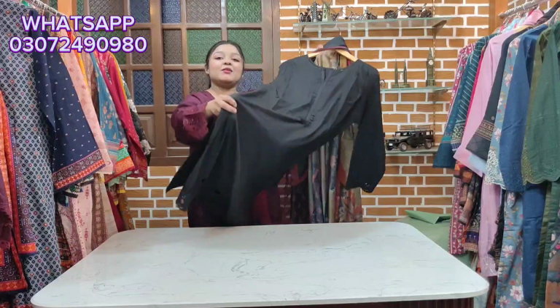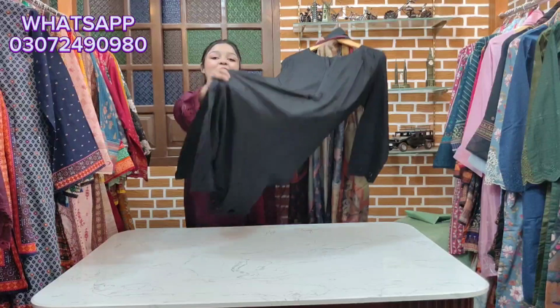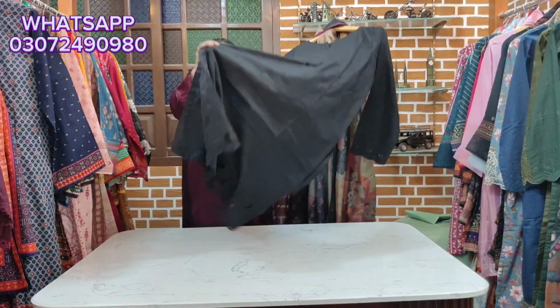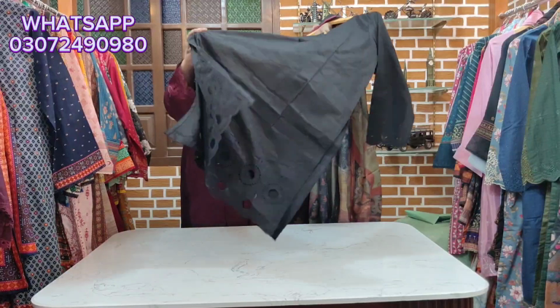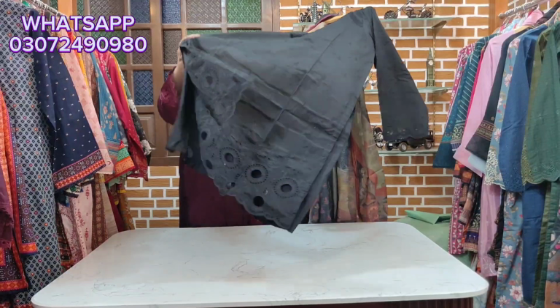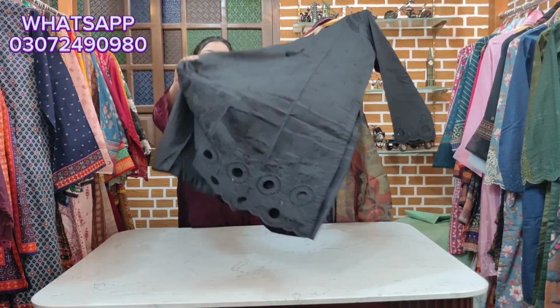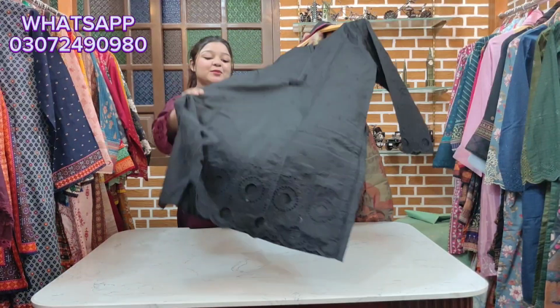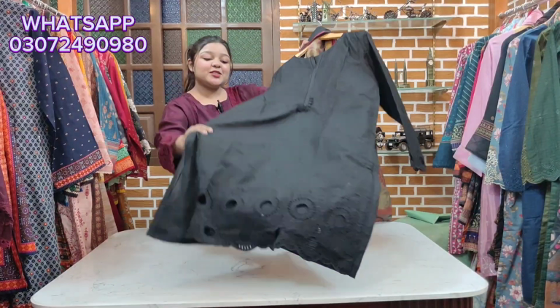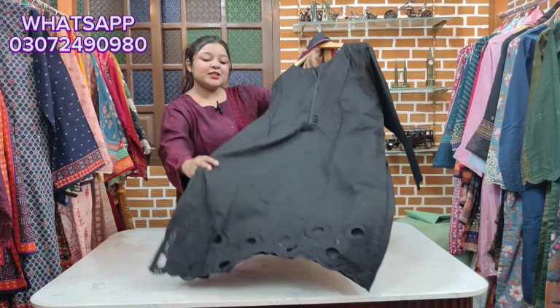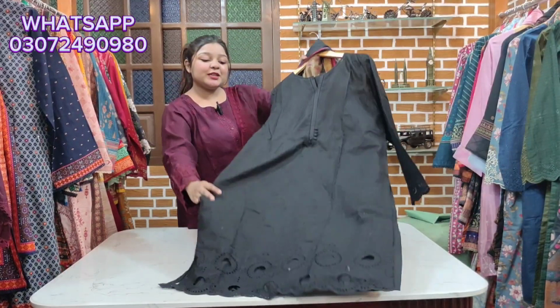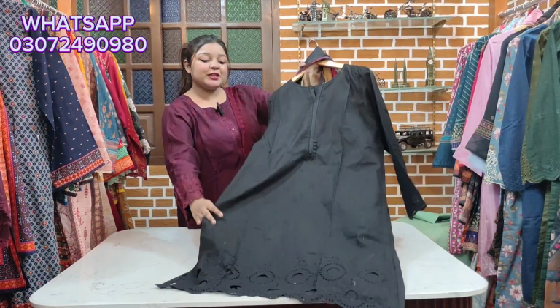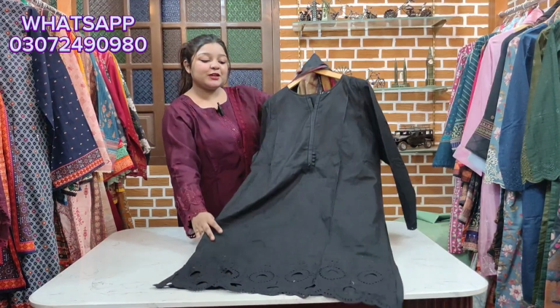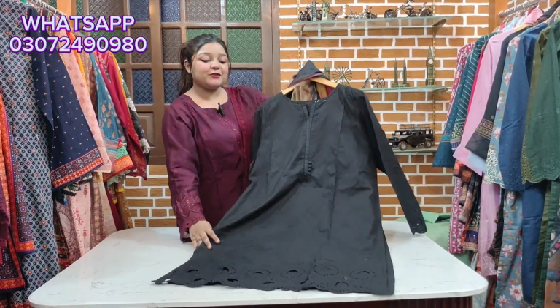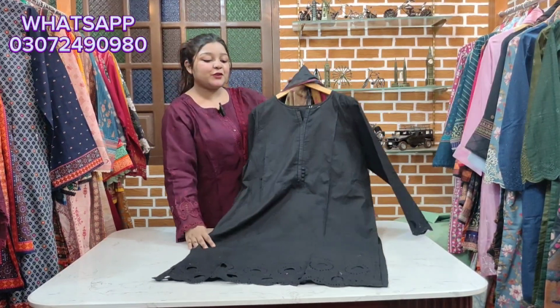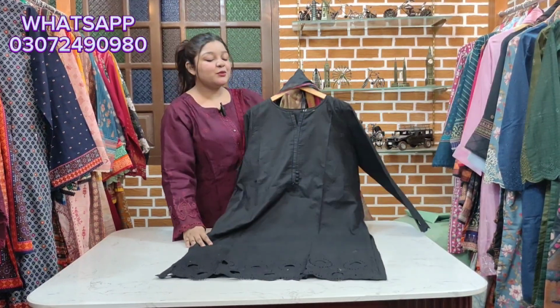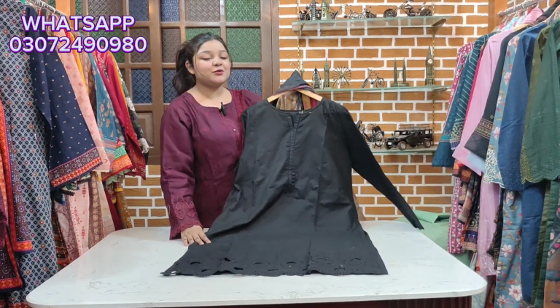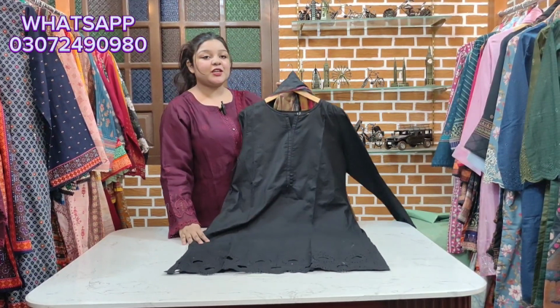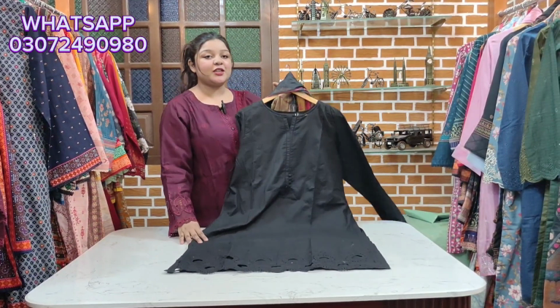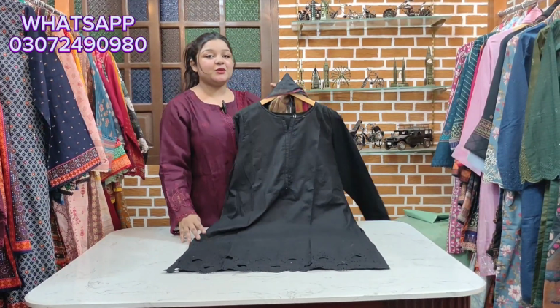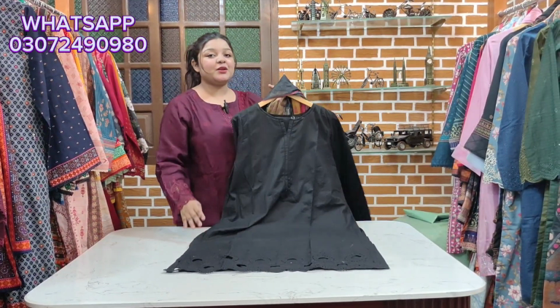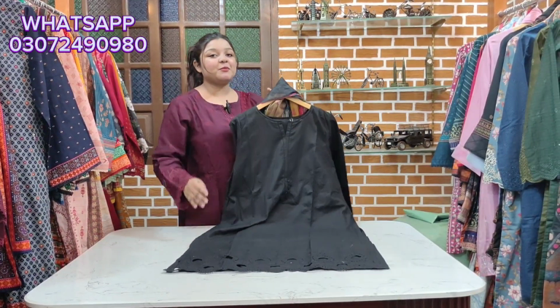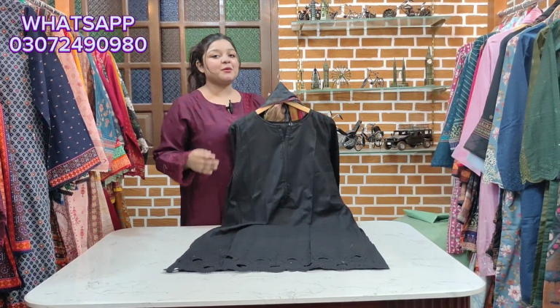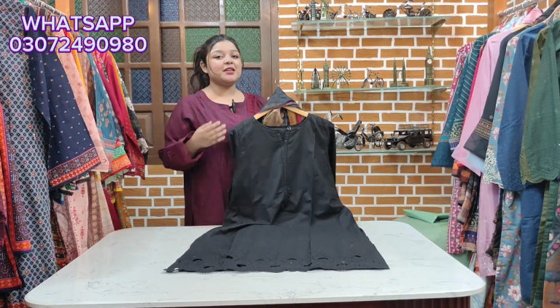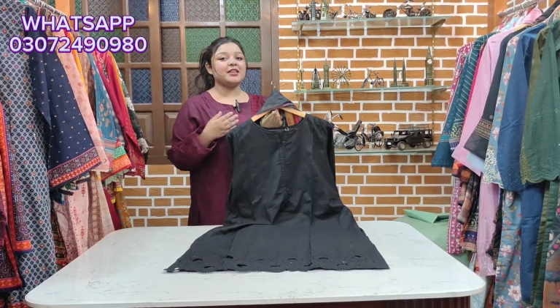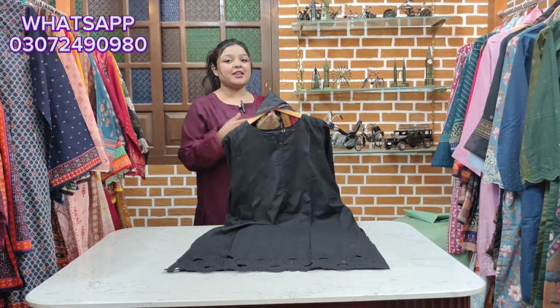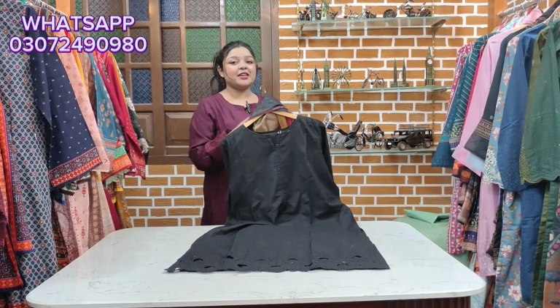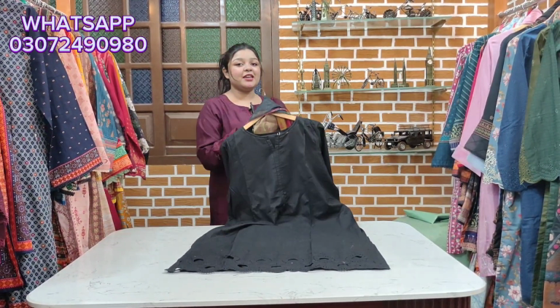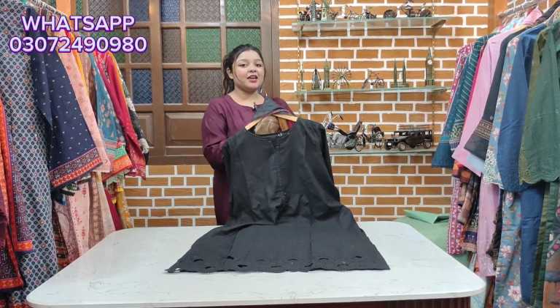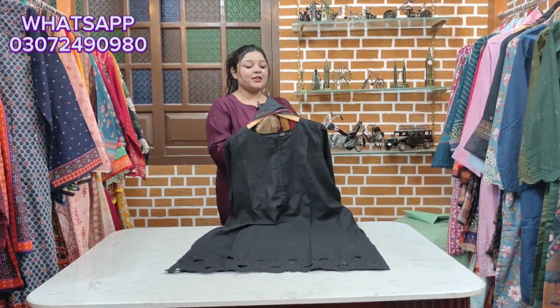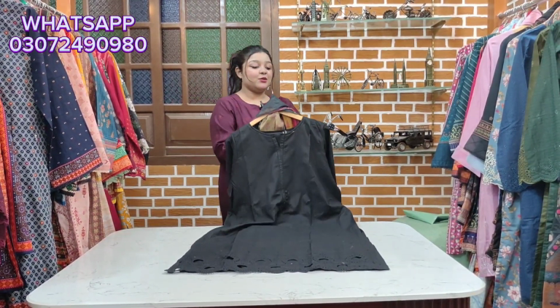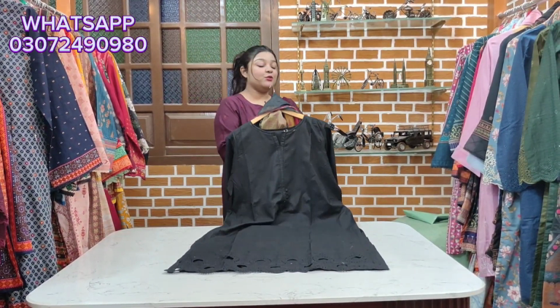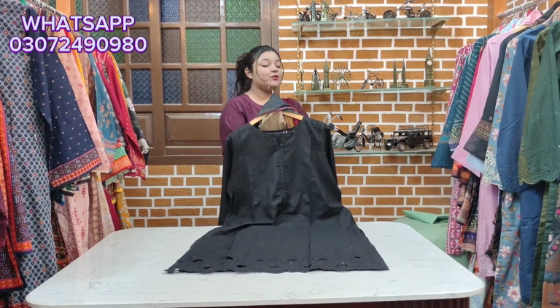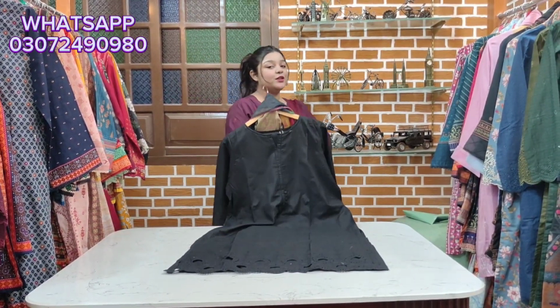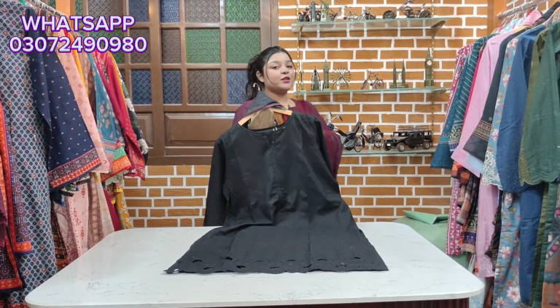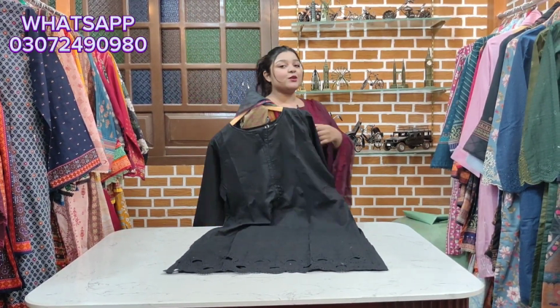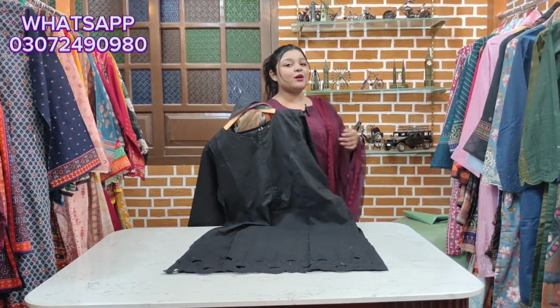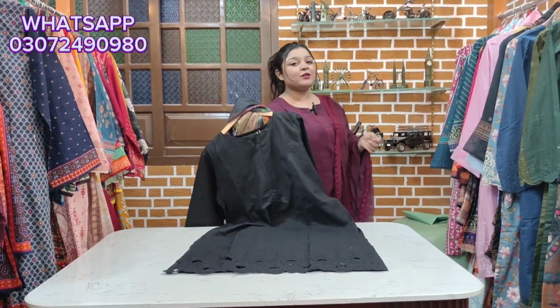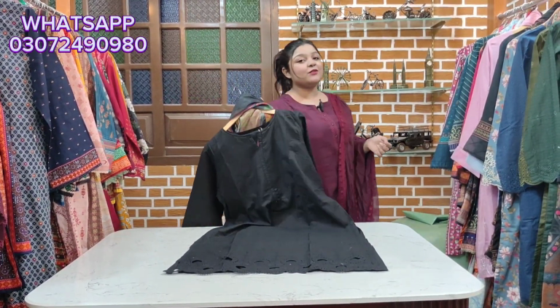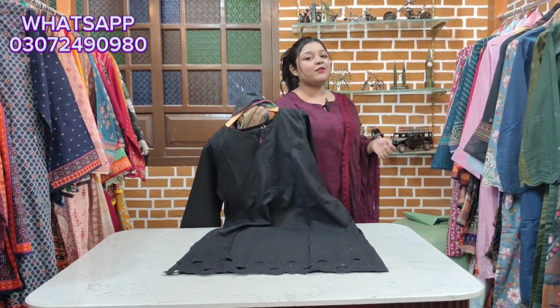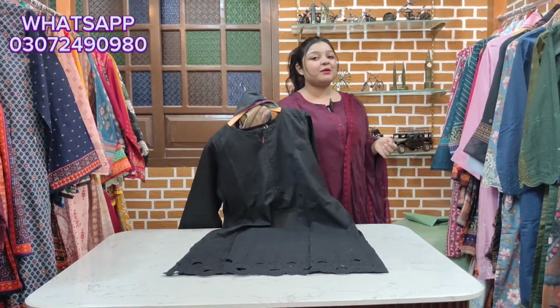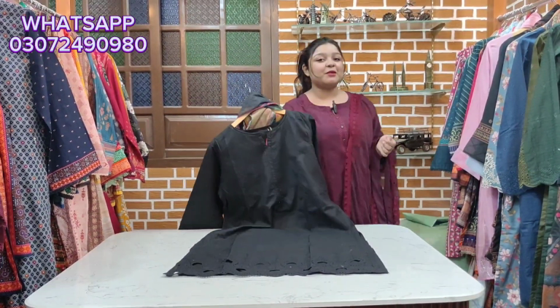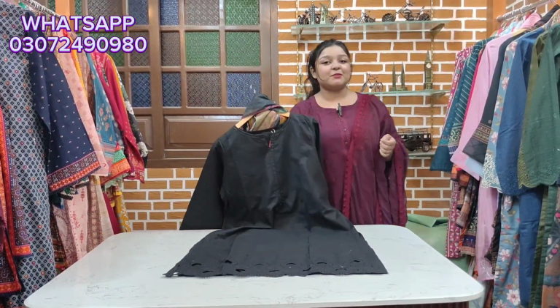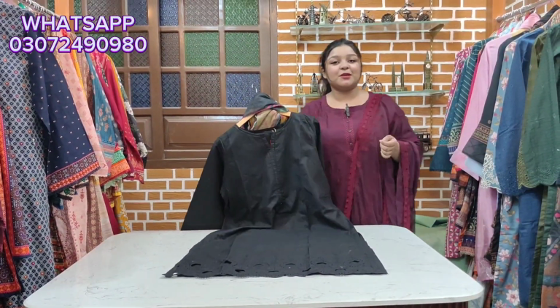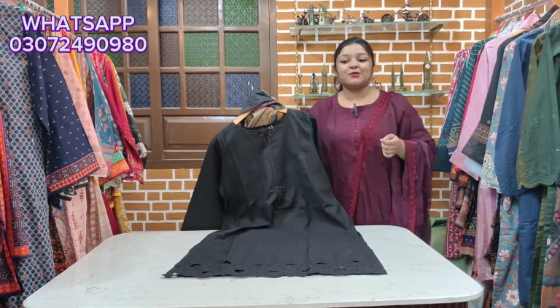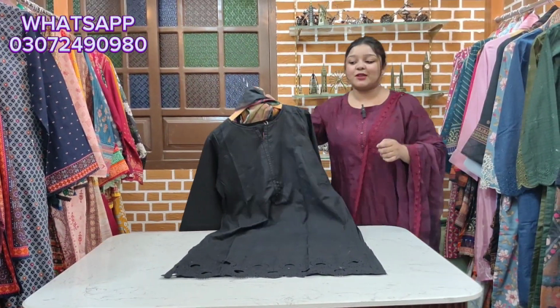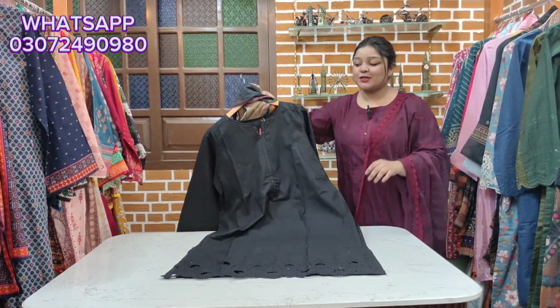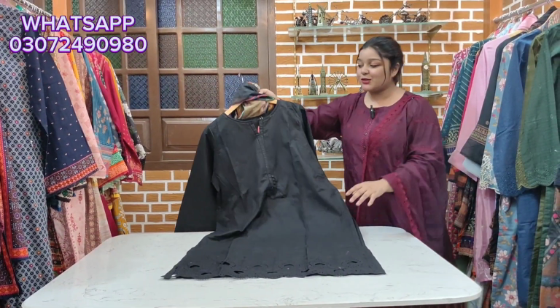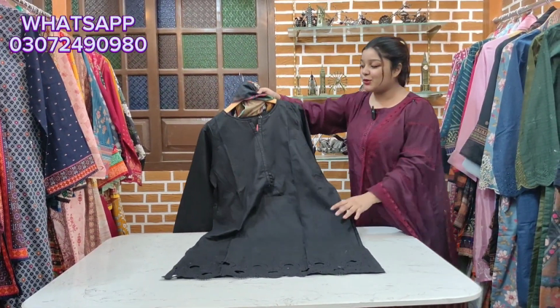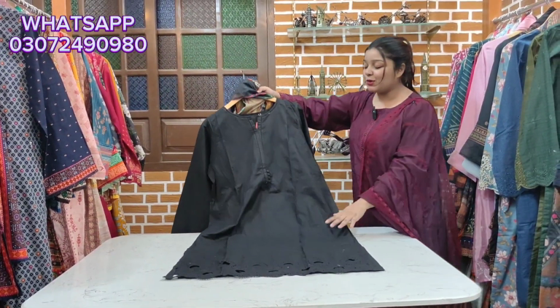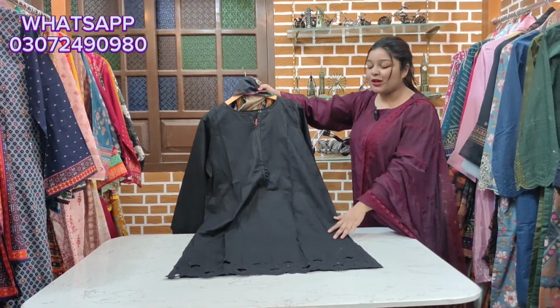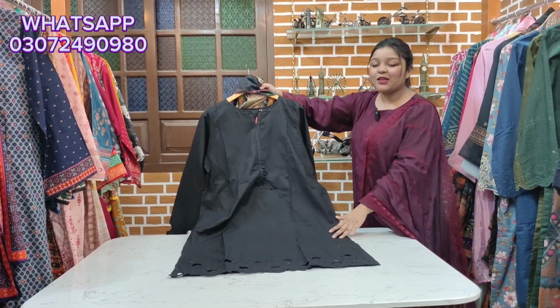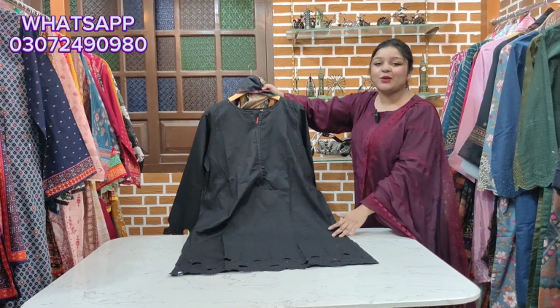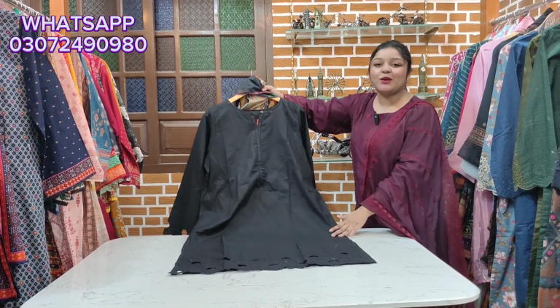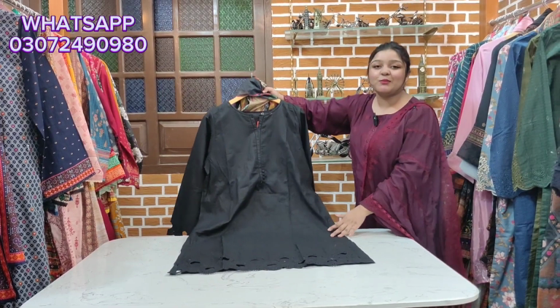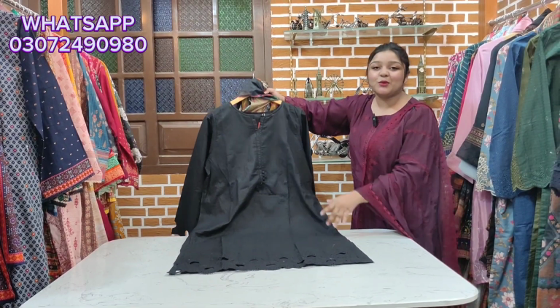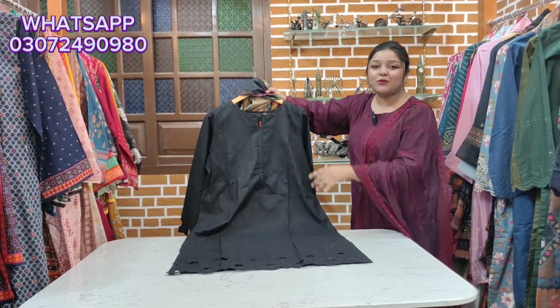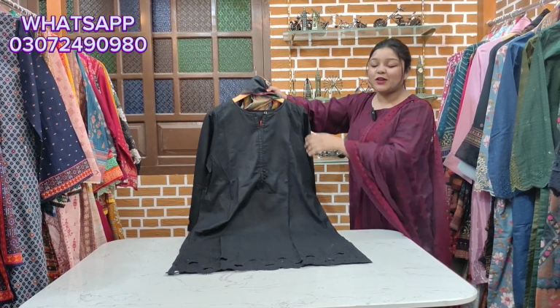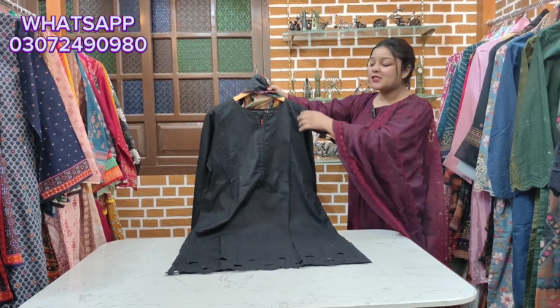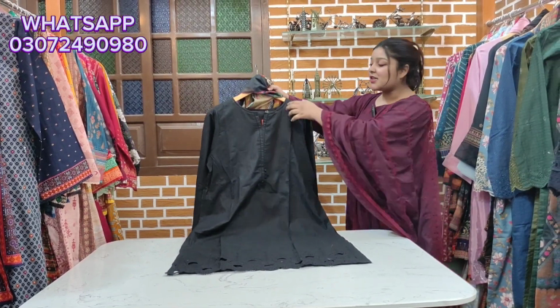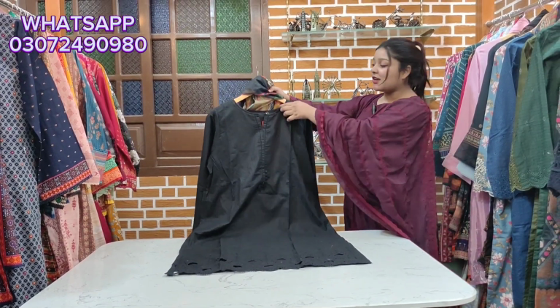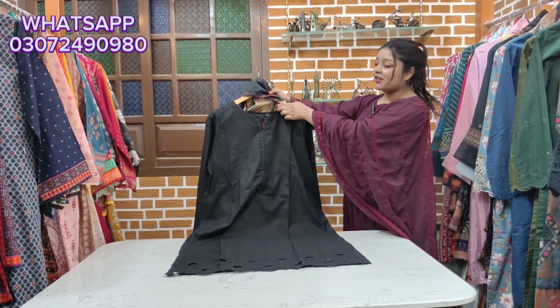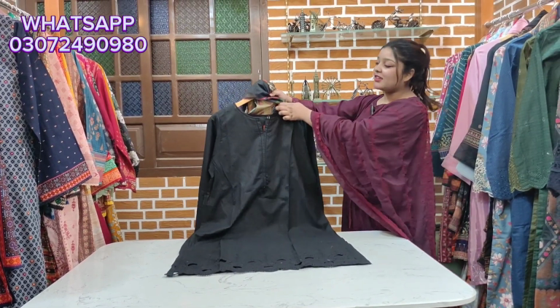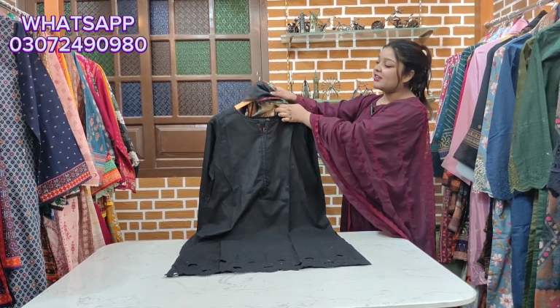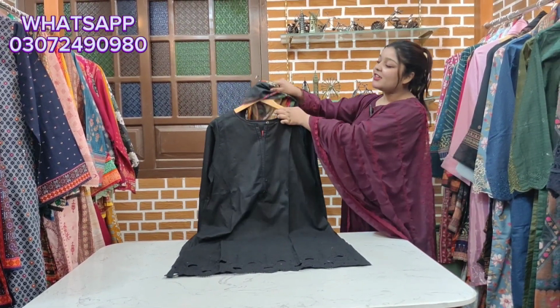Assalamualaikum, Amir Shaykh here from Zahir Nuna. I am going to show you the winter cotton fabric — winter cotton. Check the first article.